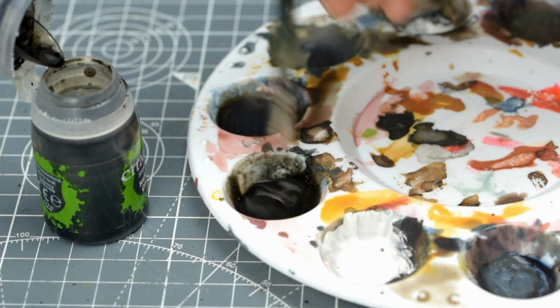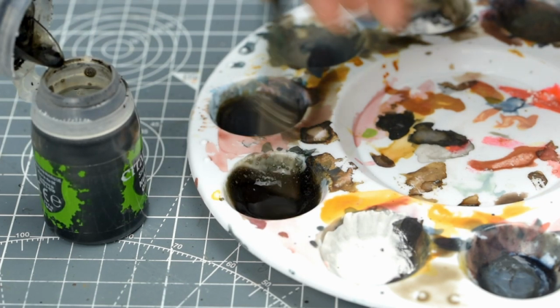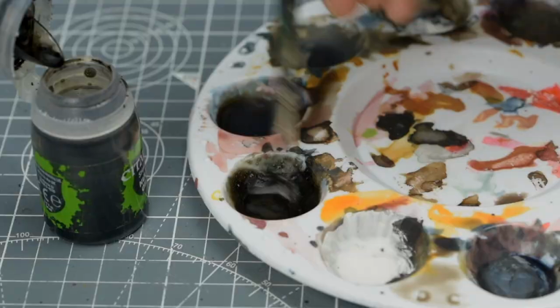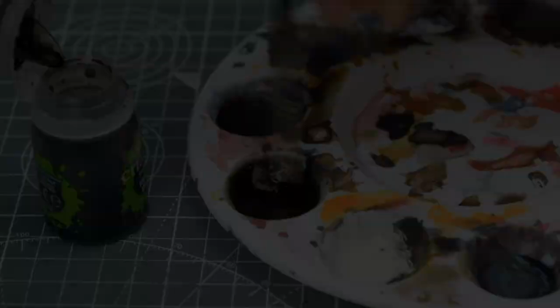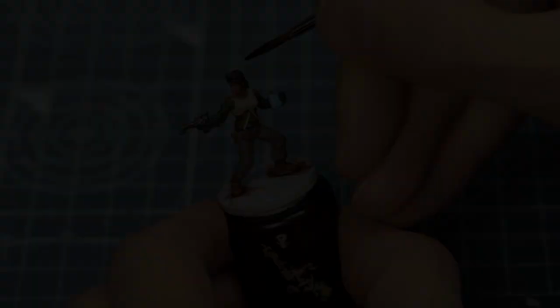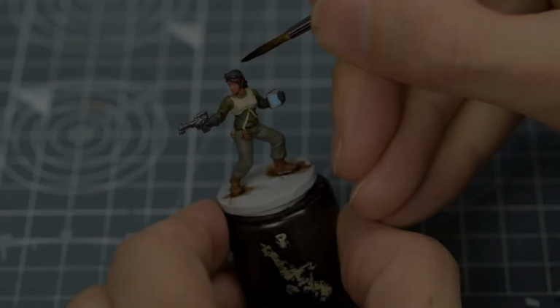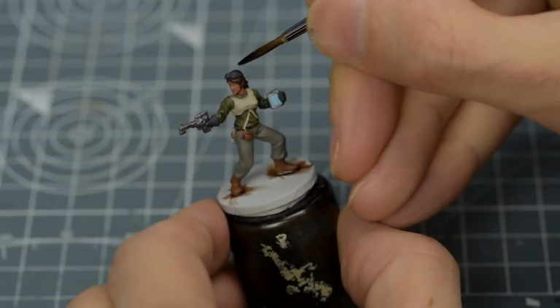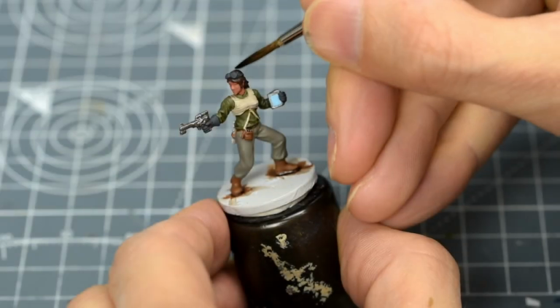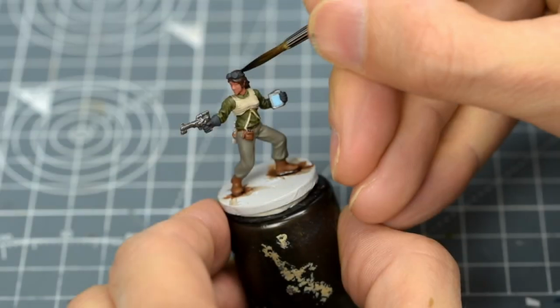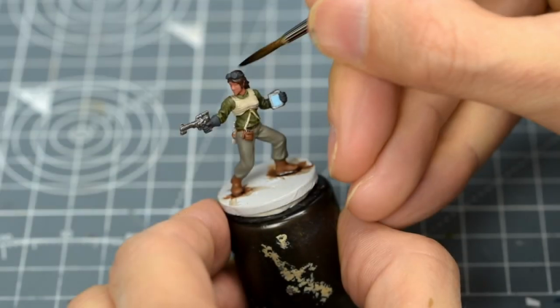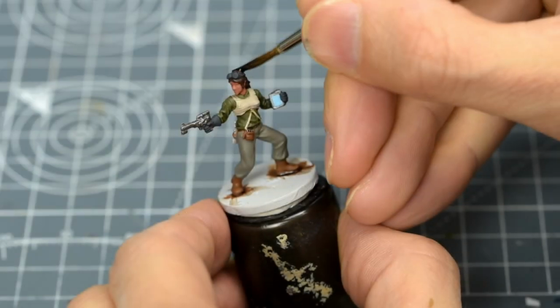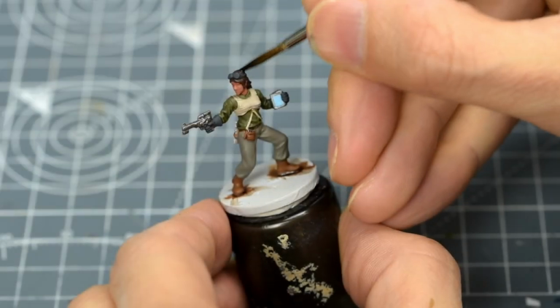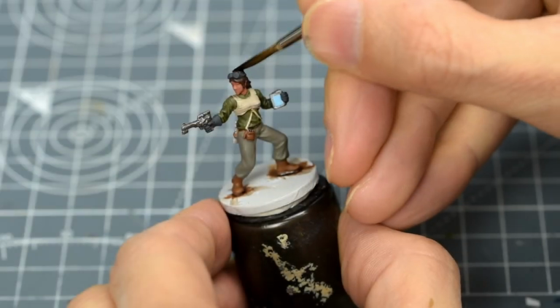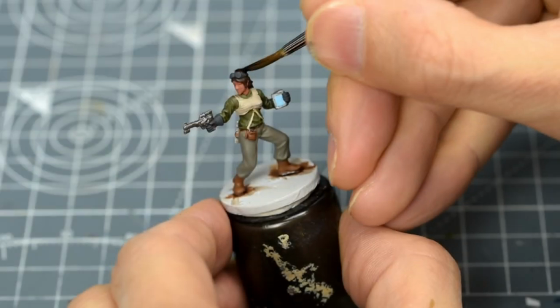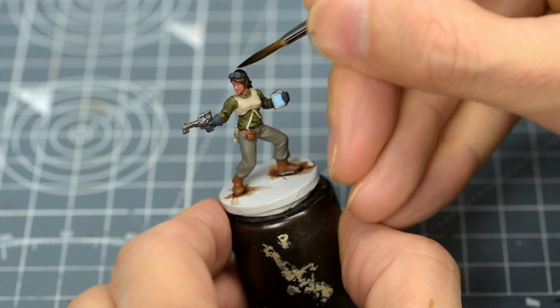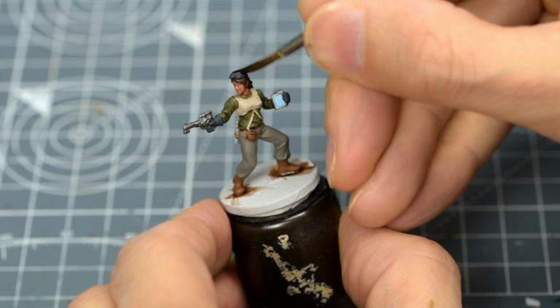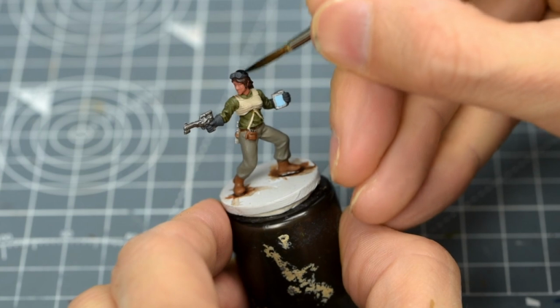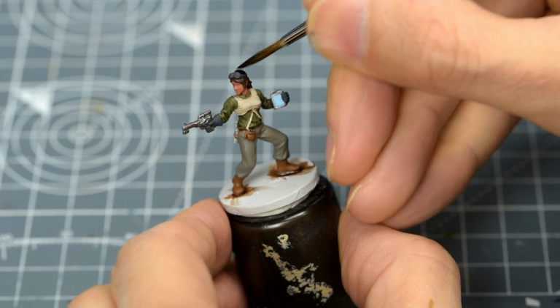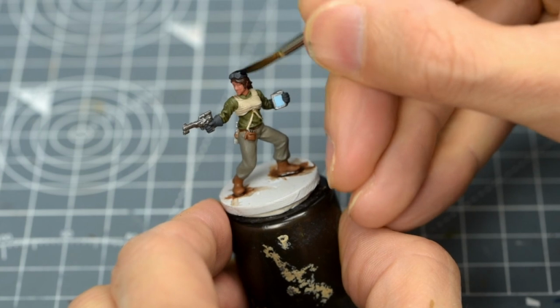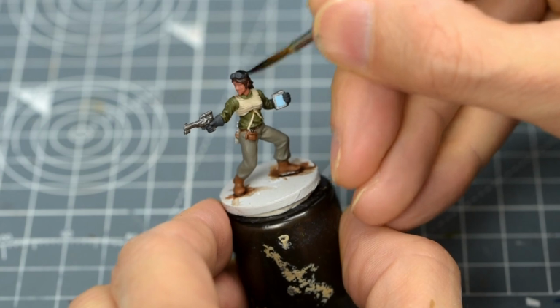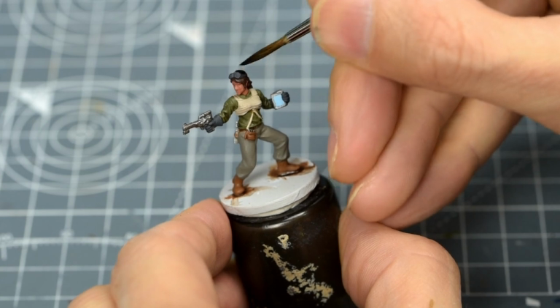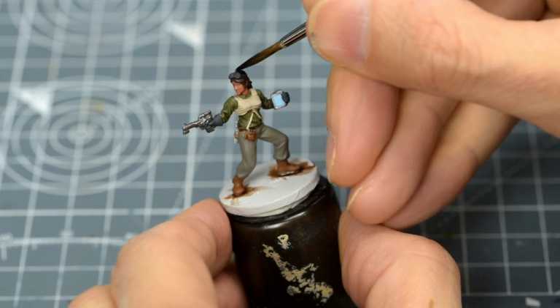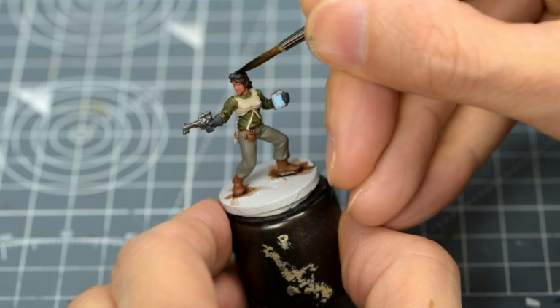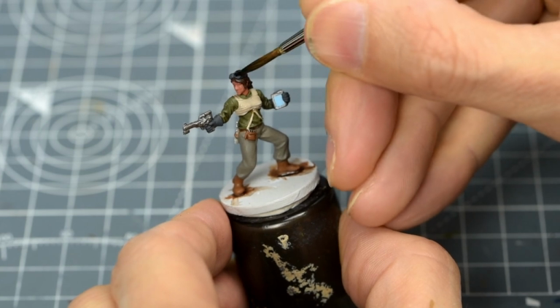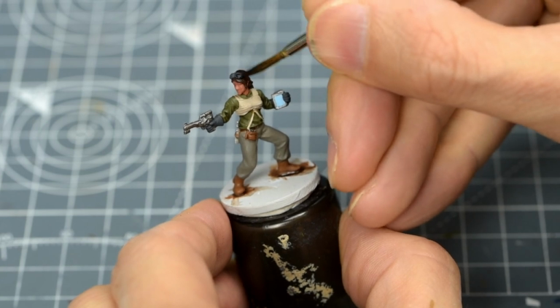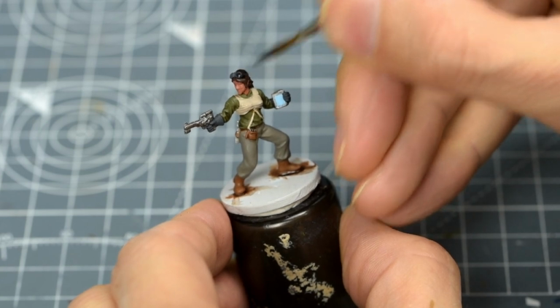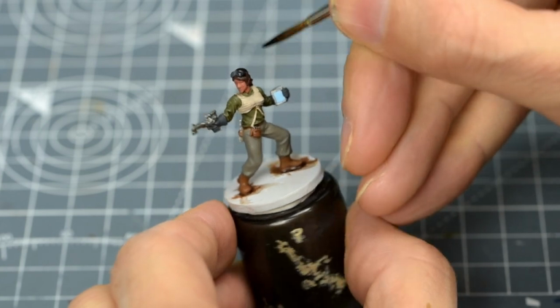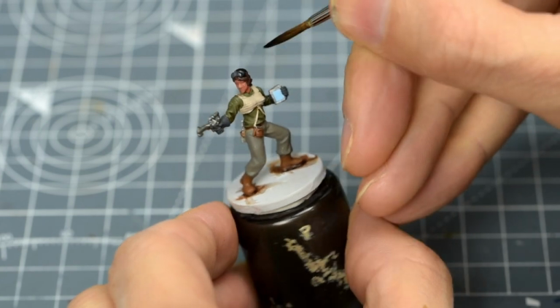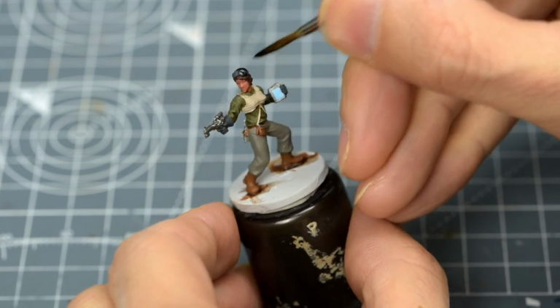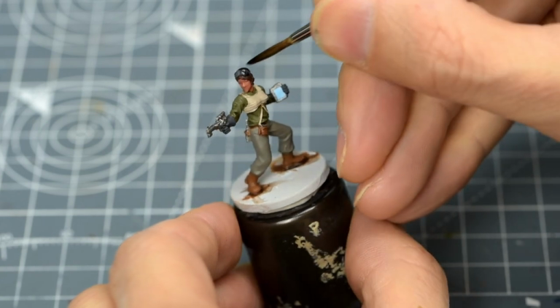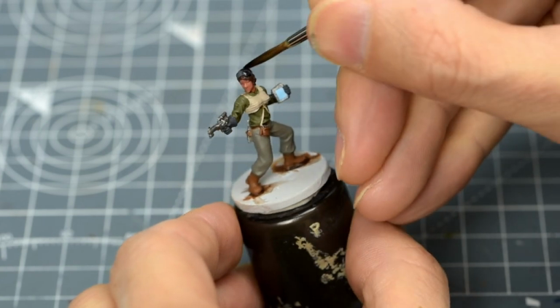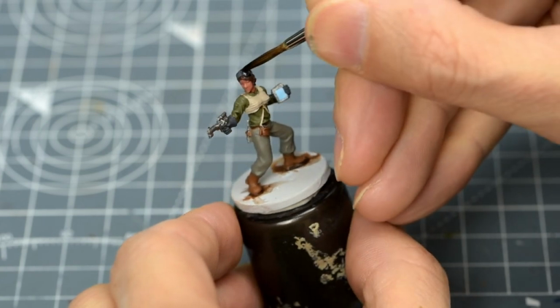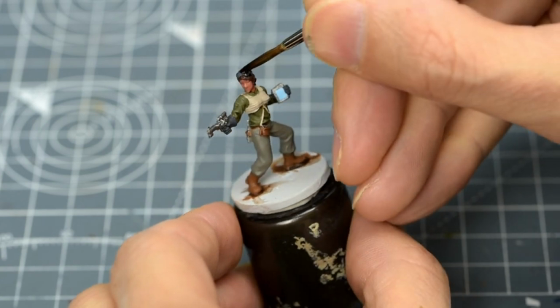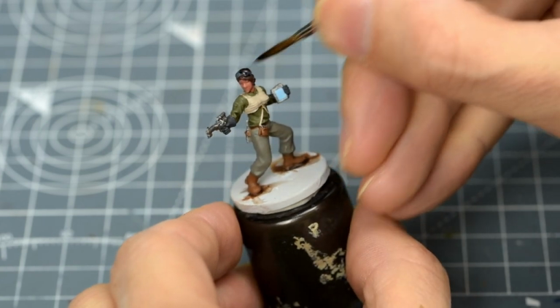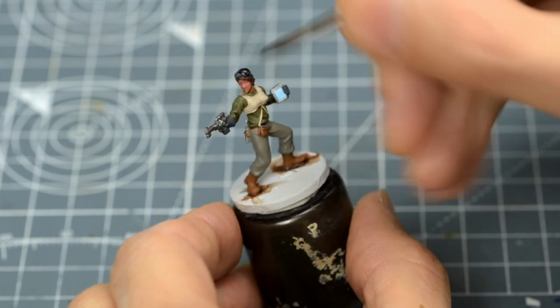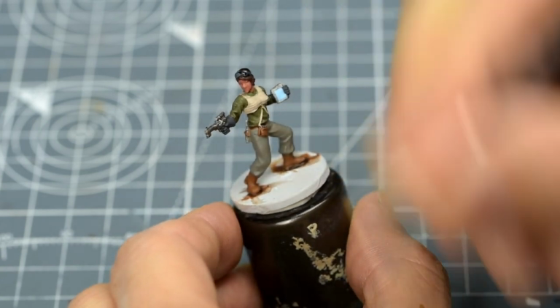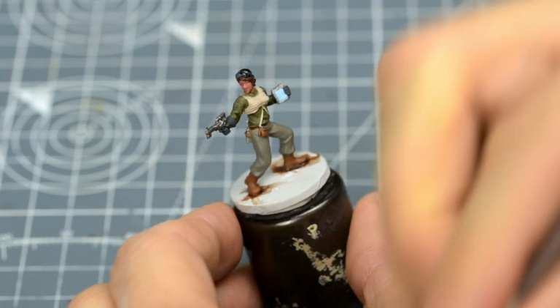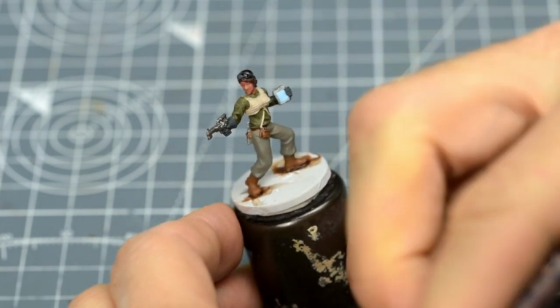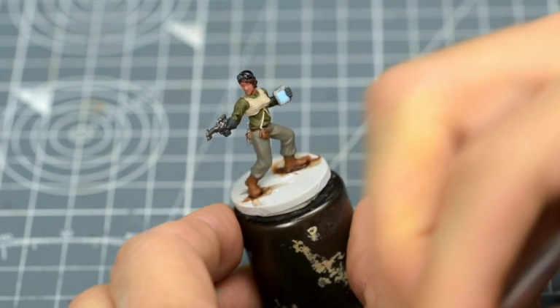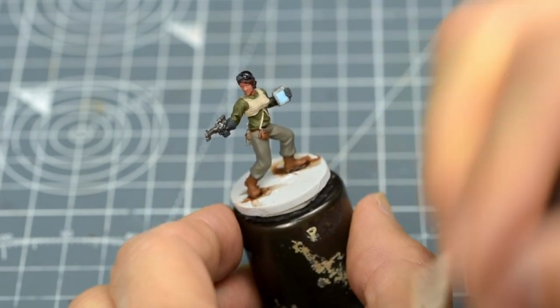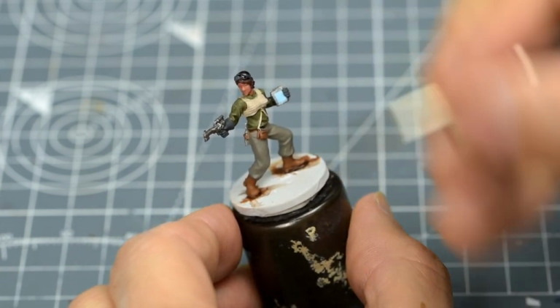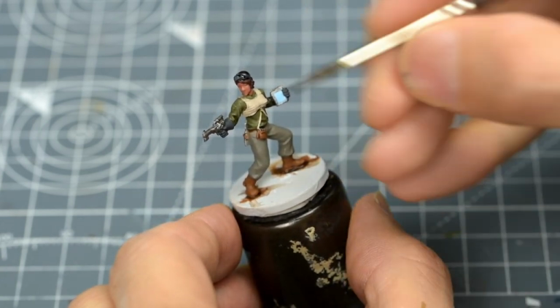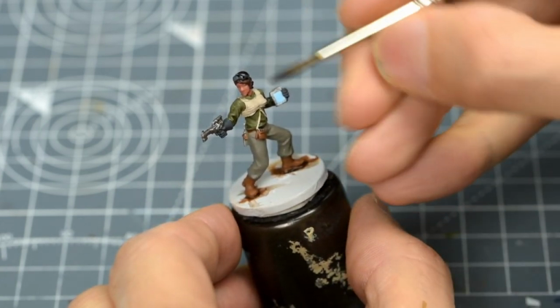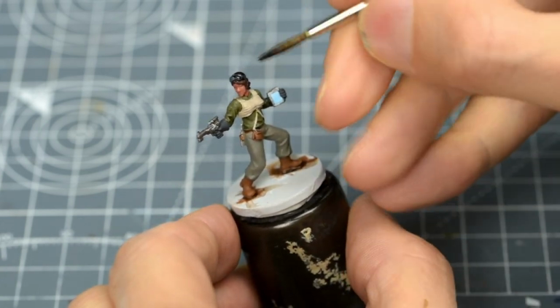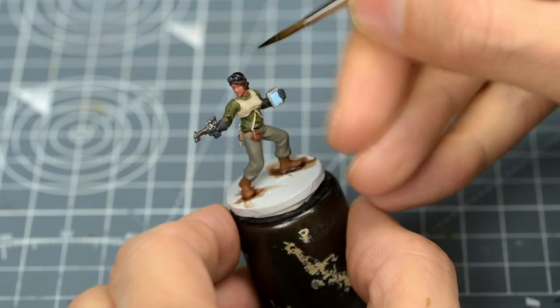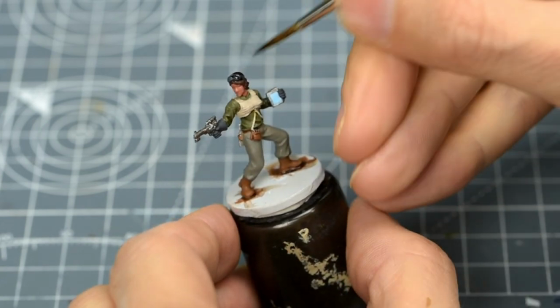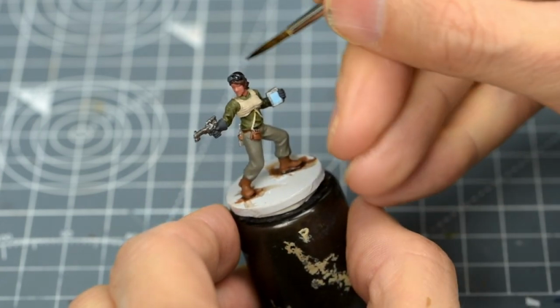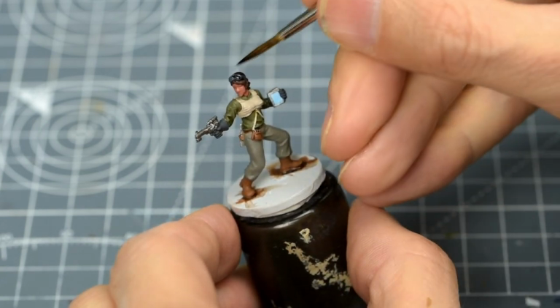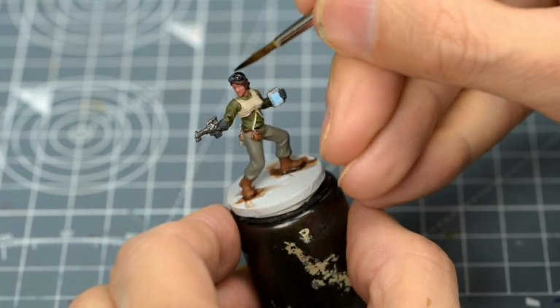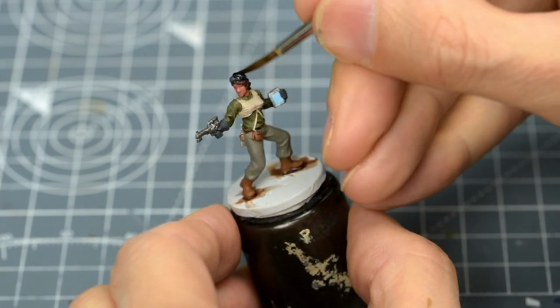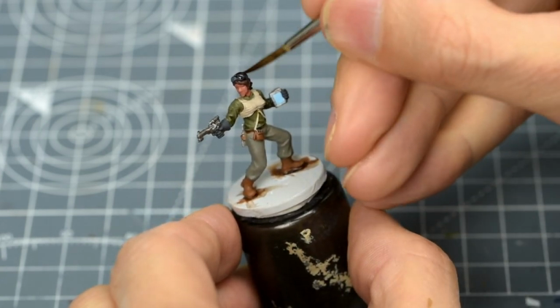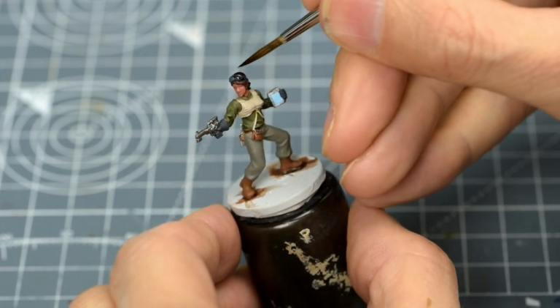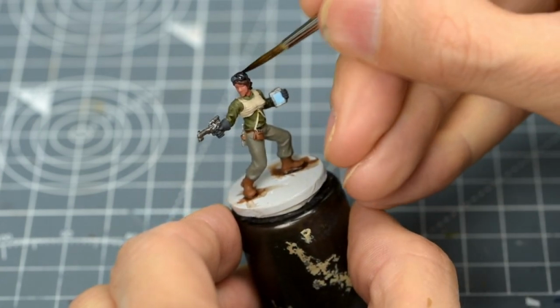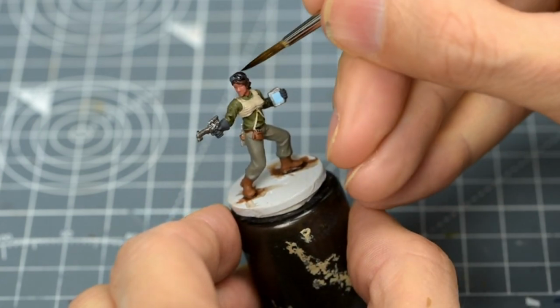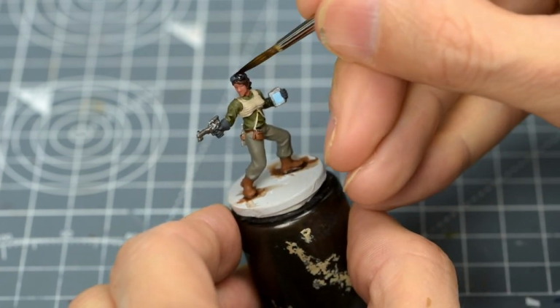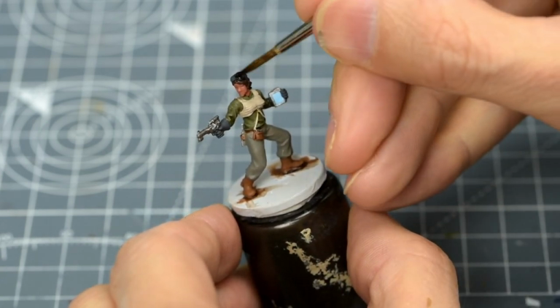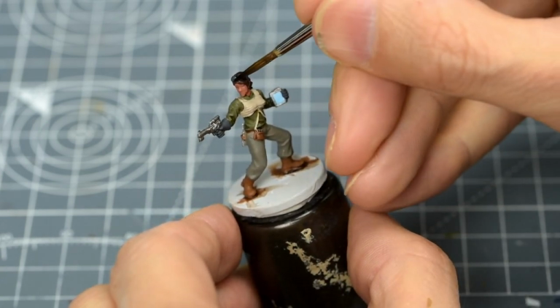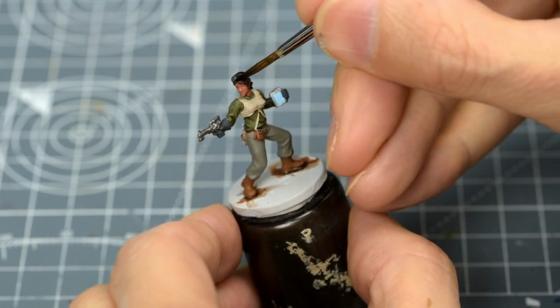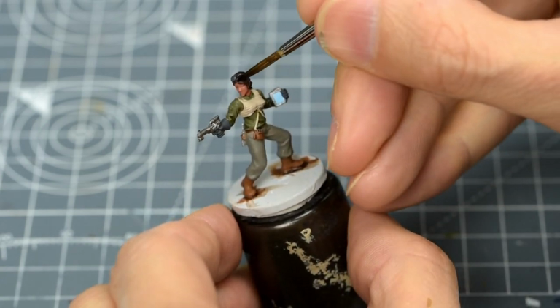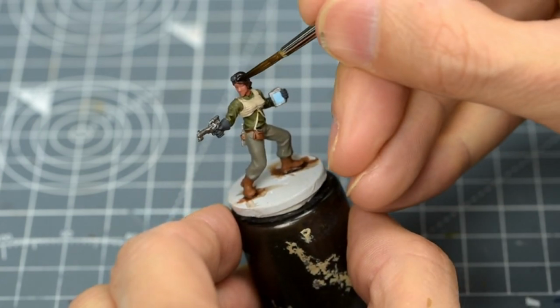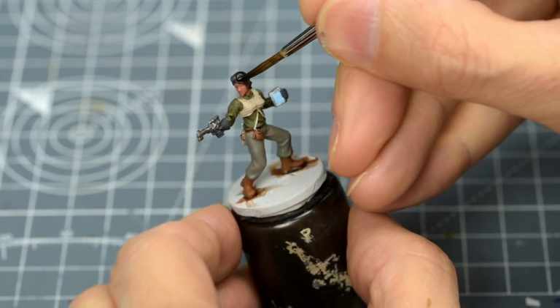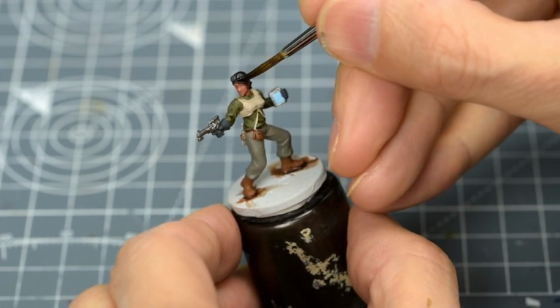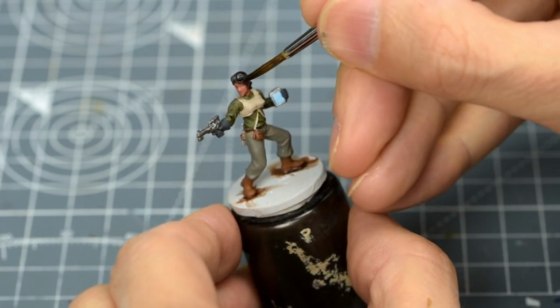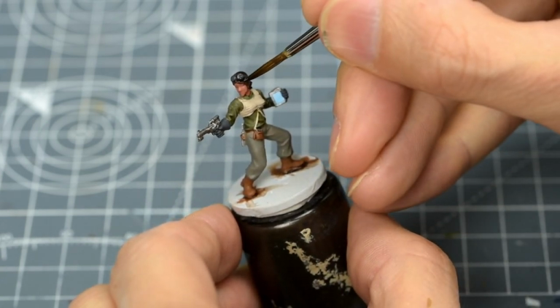I'm applying this to the hair, goggles, armoured top, gloves, trousers and the metallic accessories.